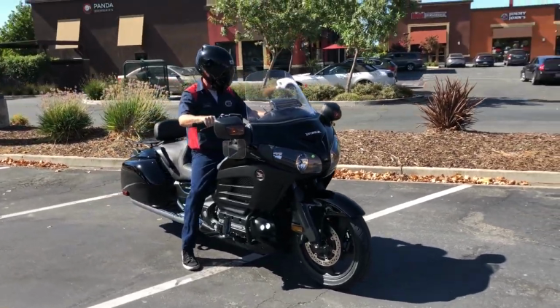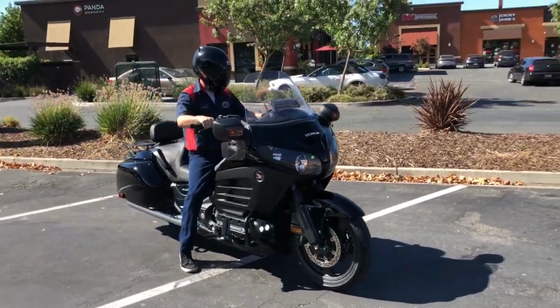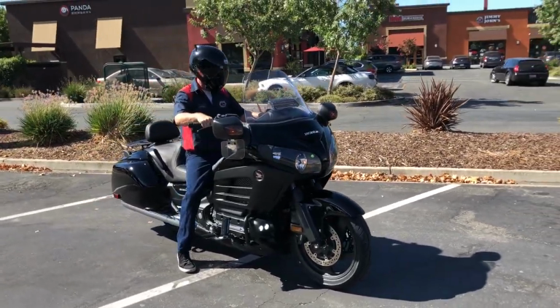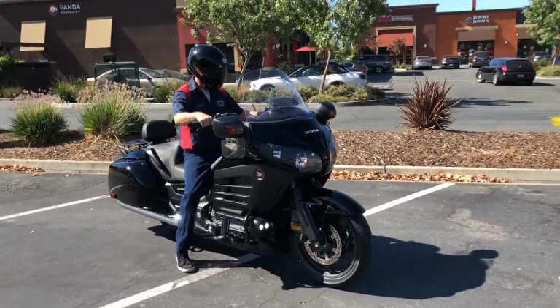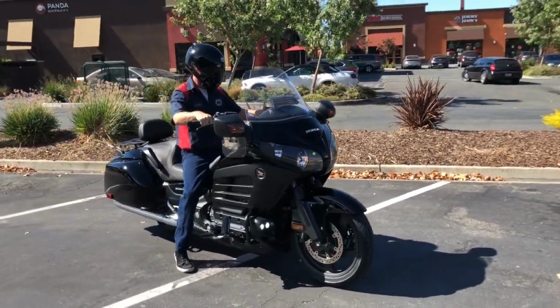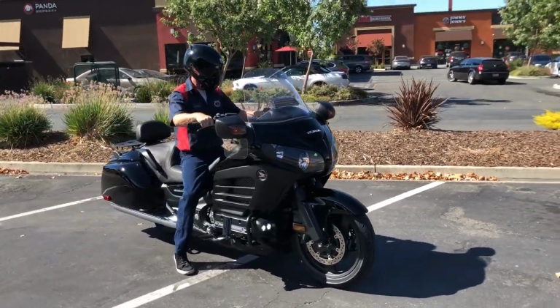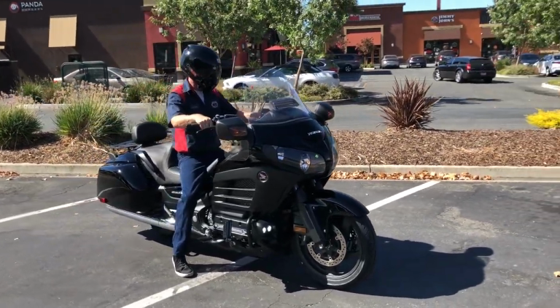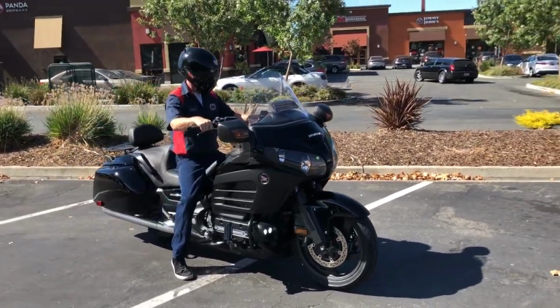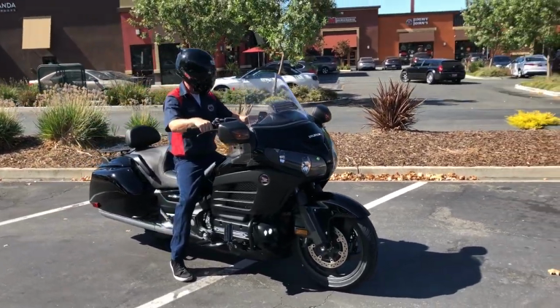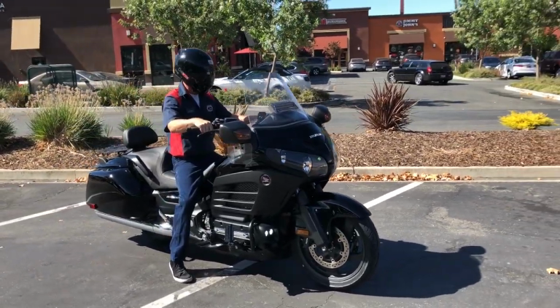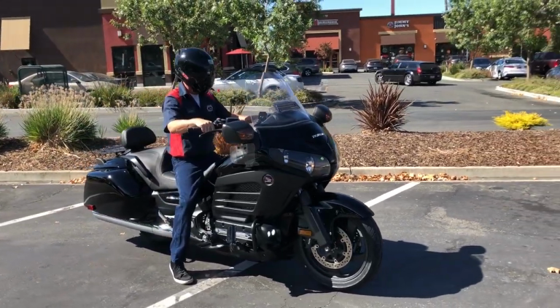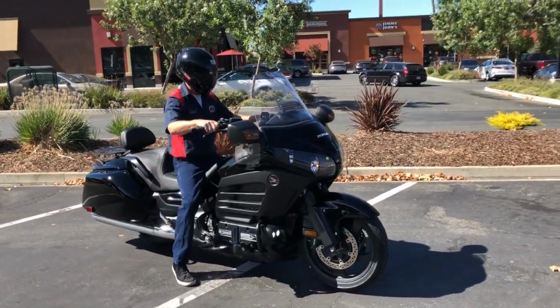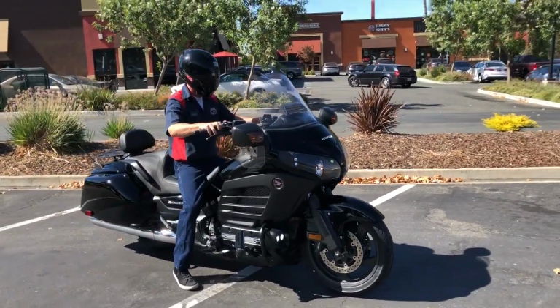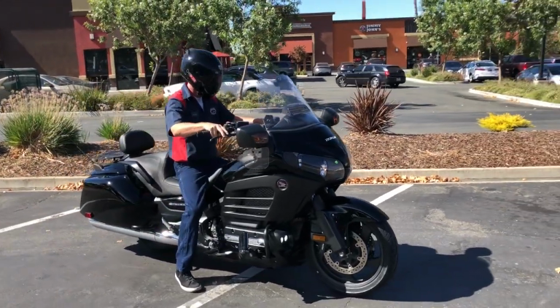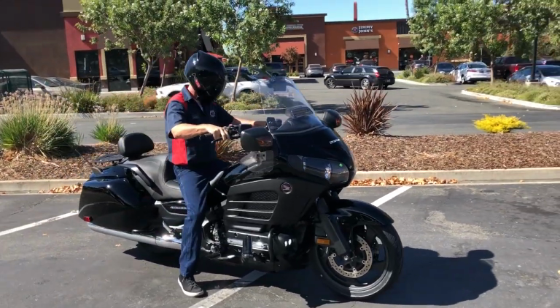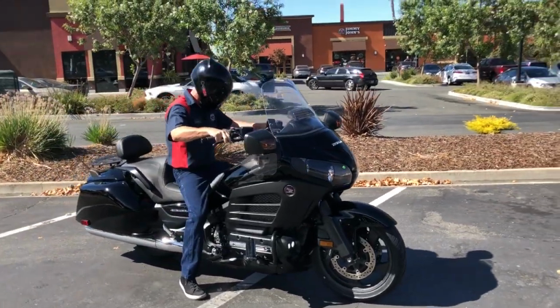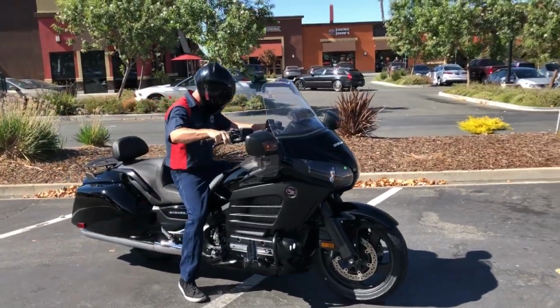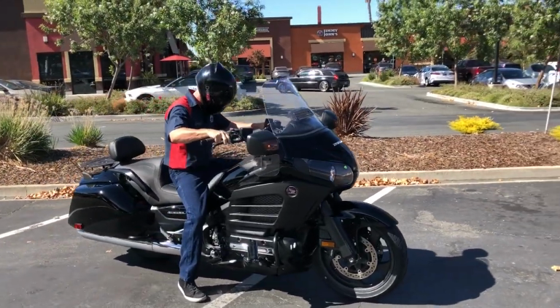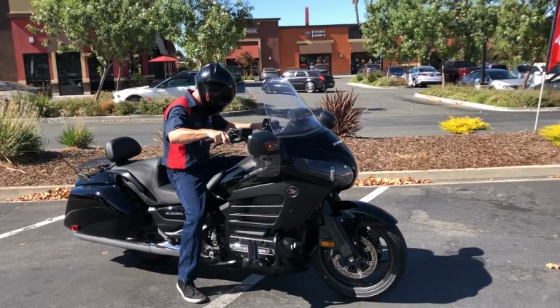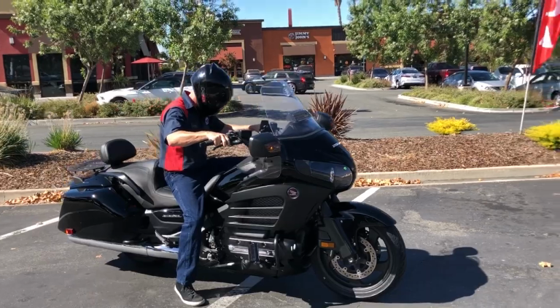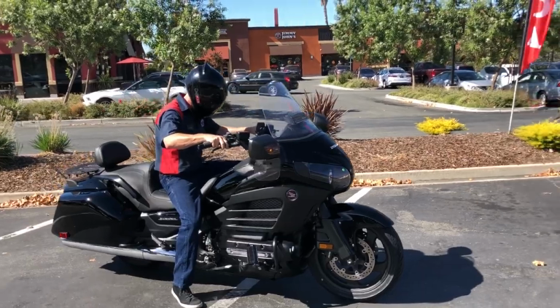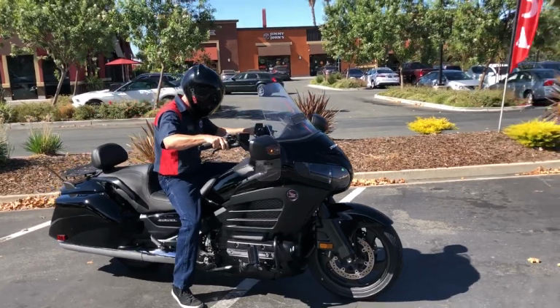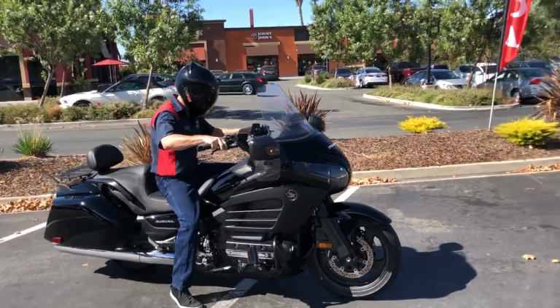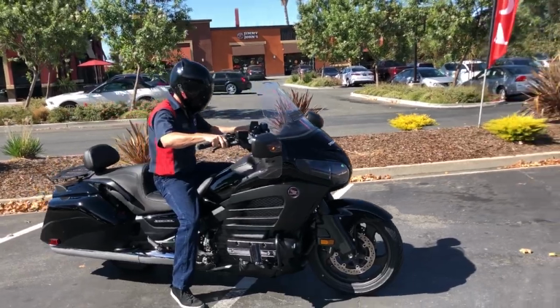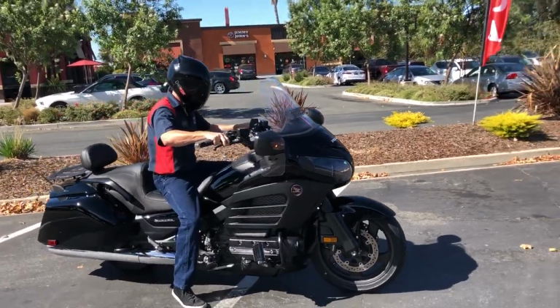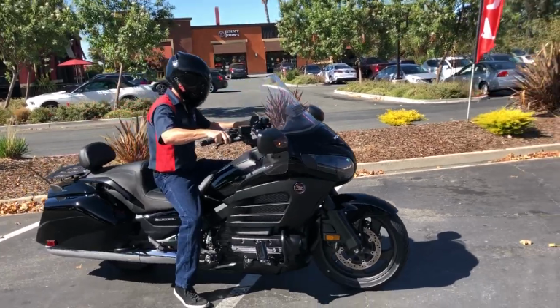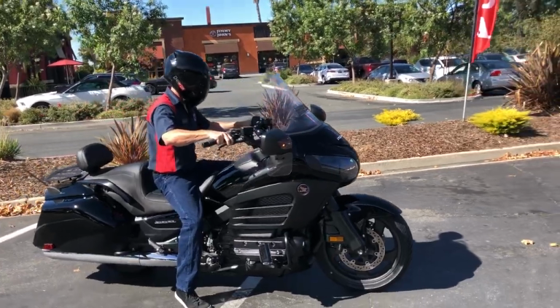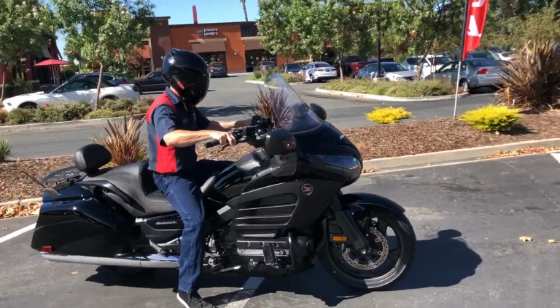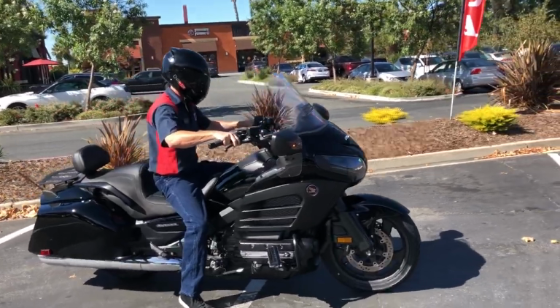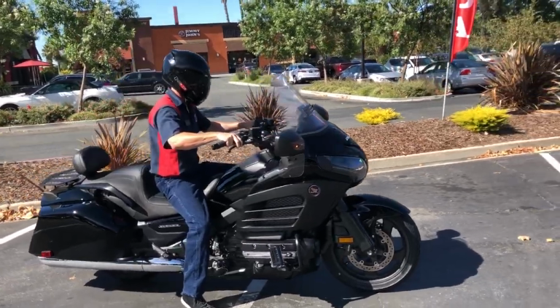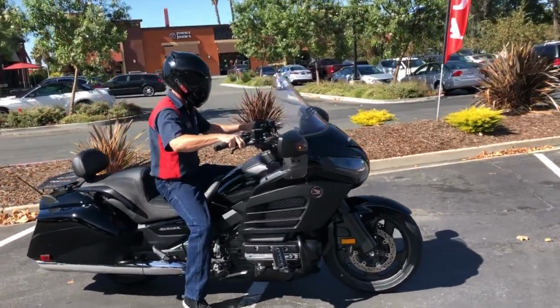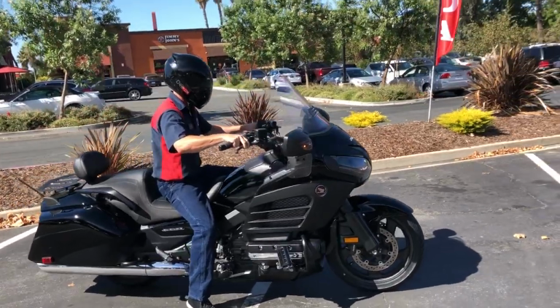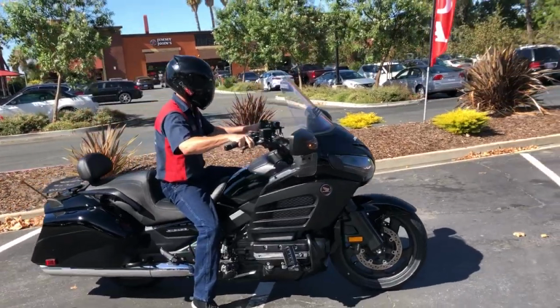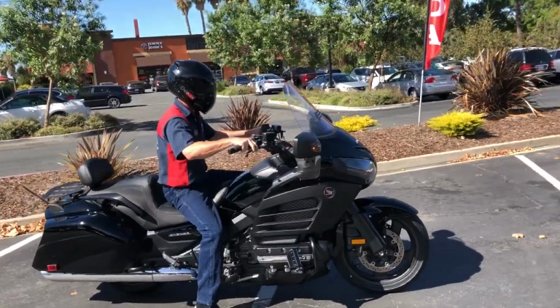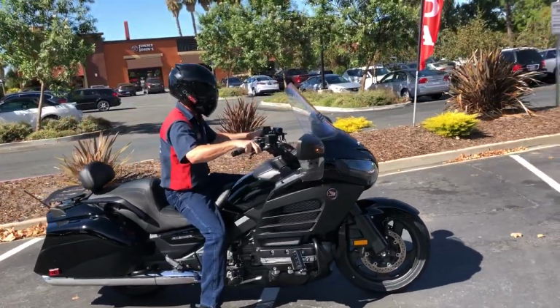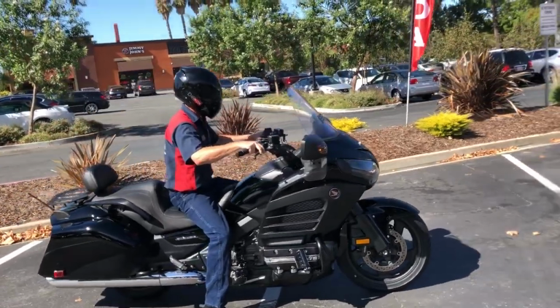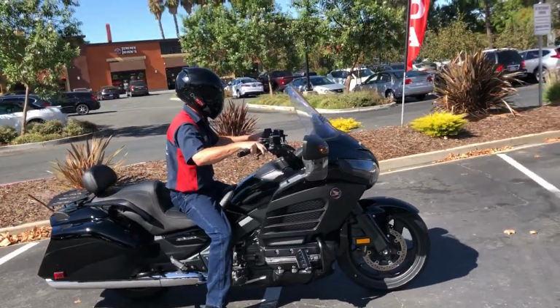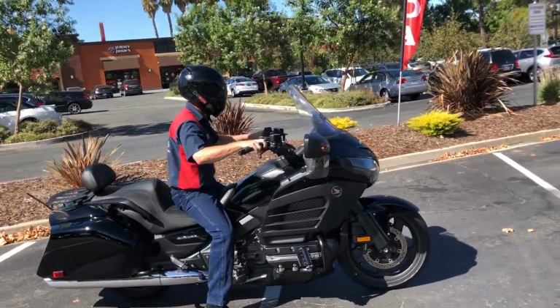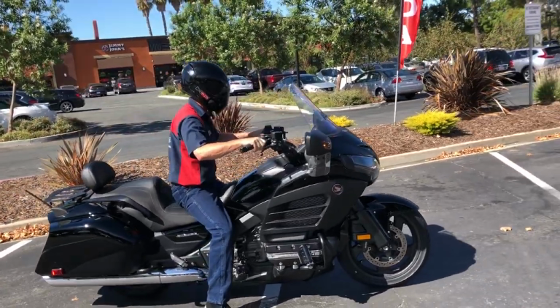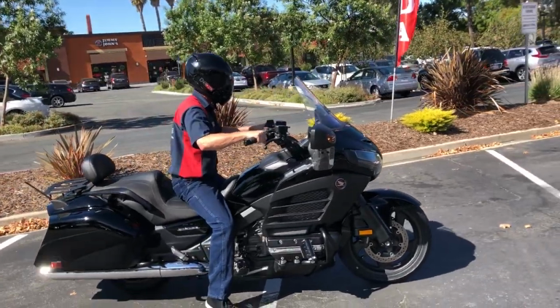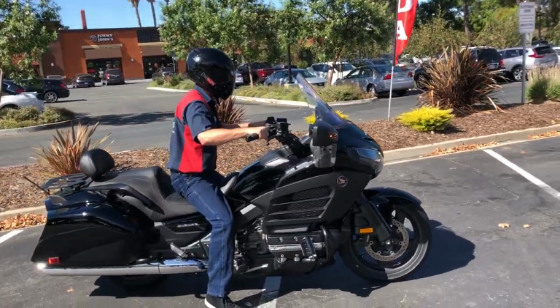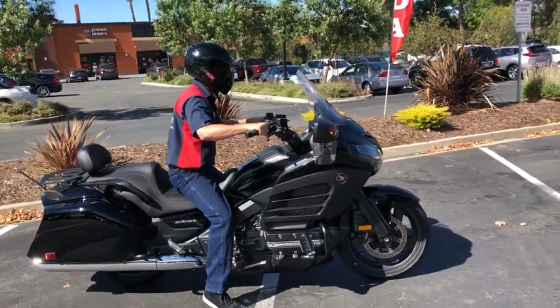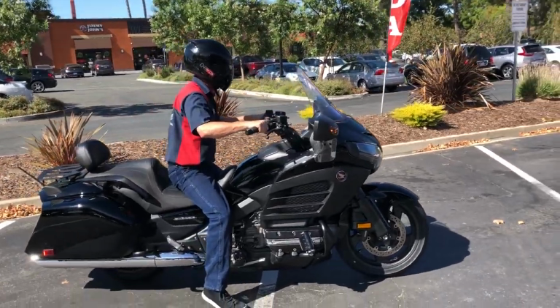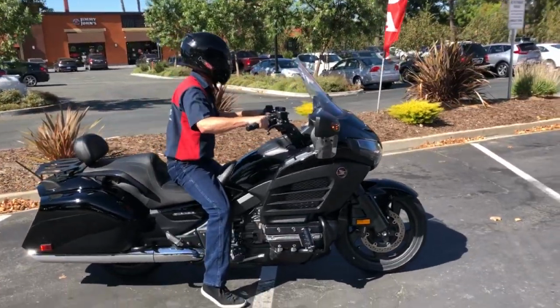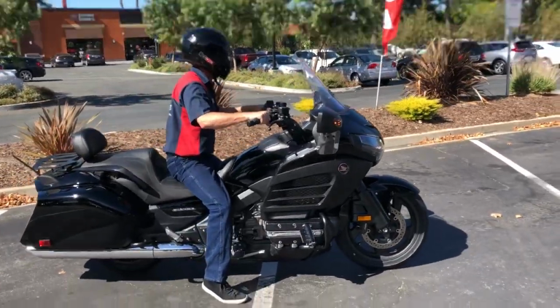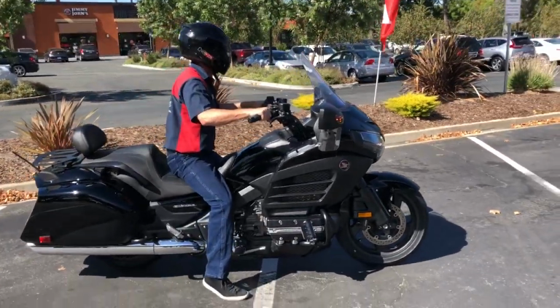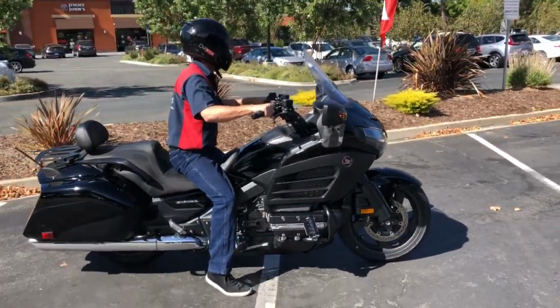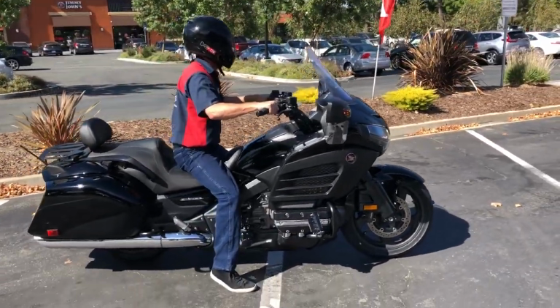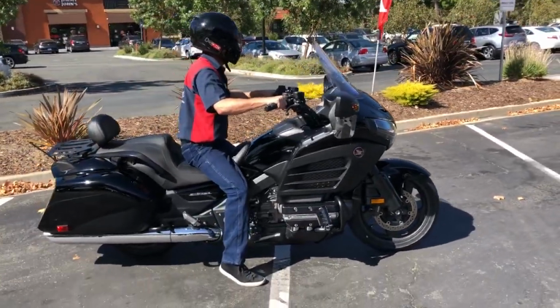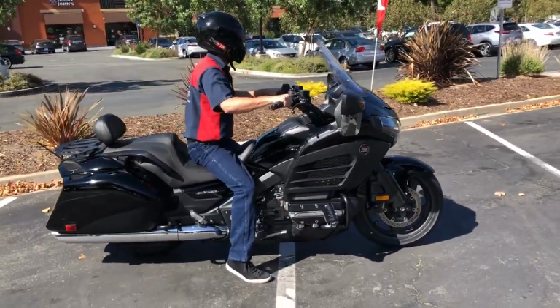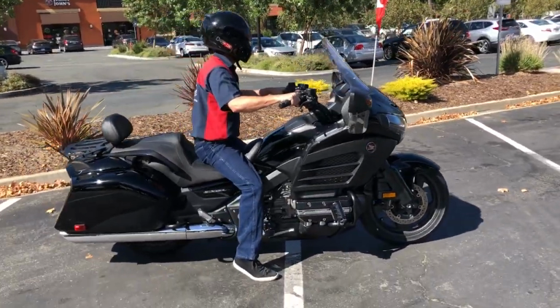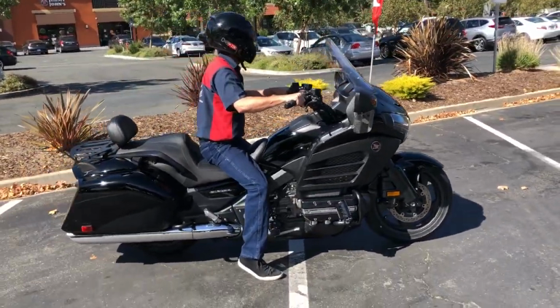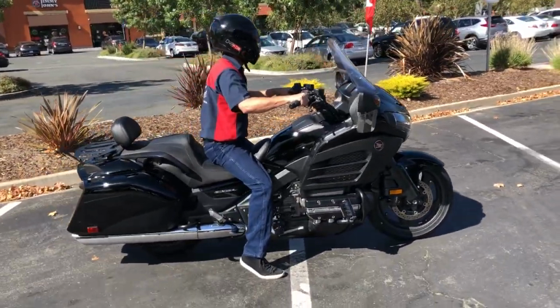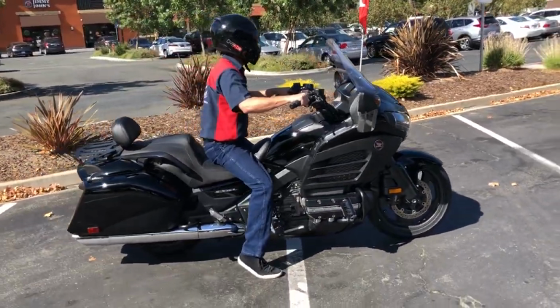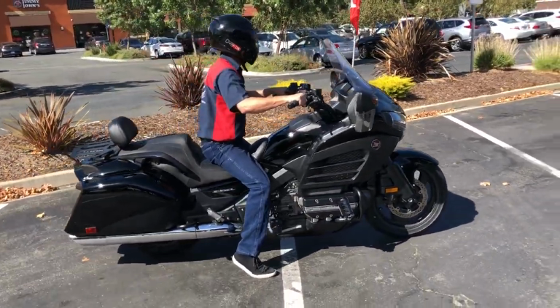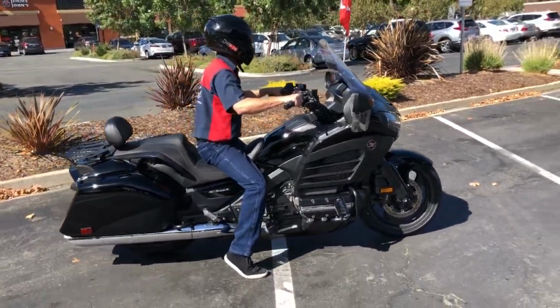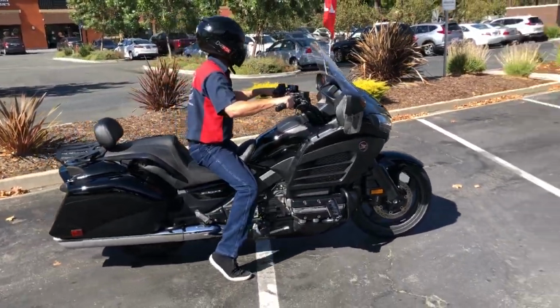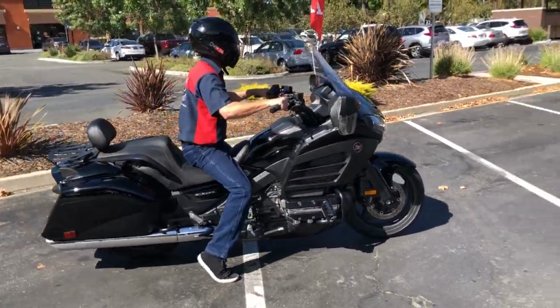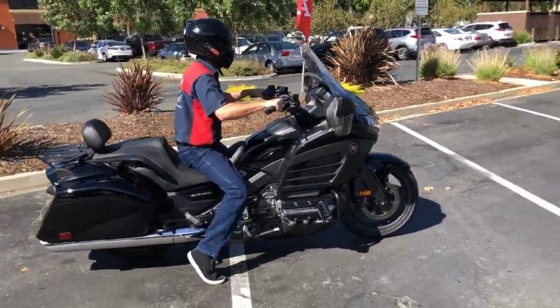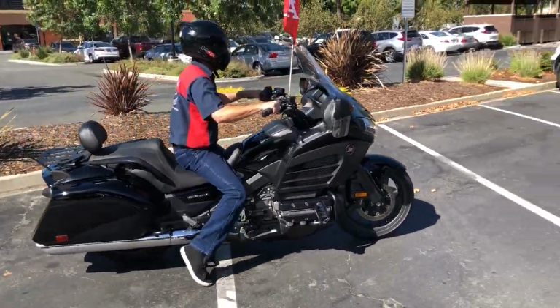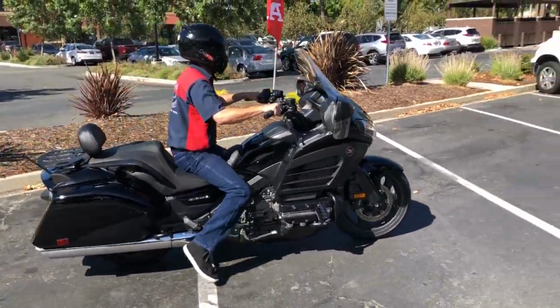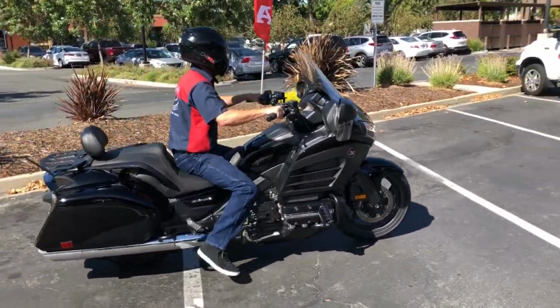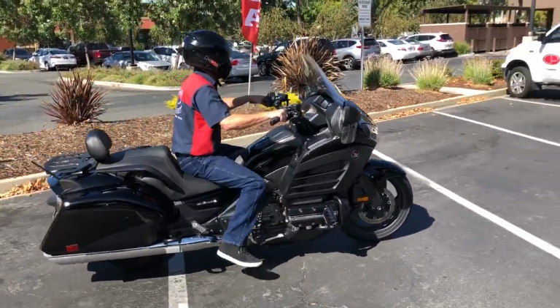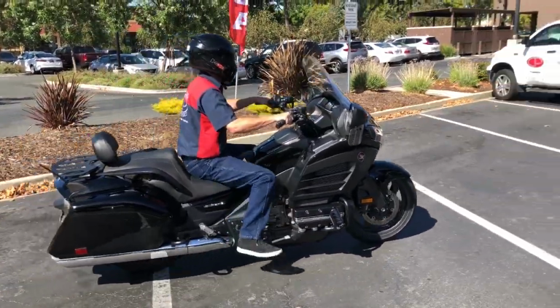Really nice looking bike. Great for touring, commuting, and carrying passengers.